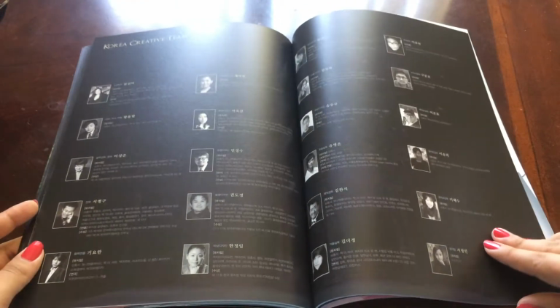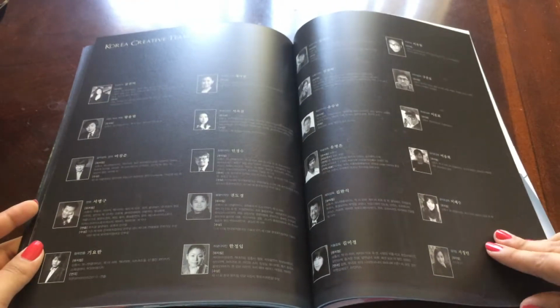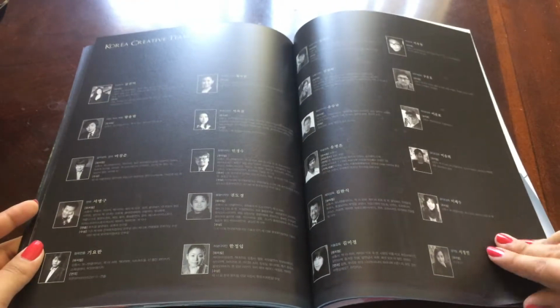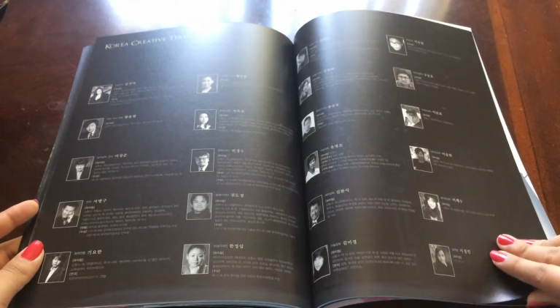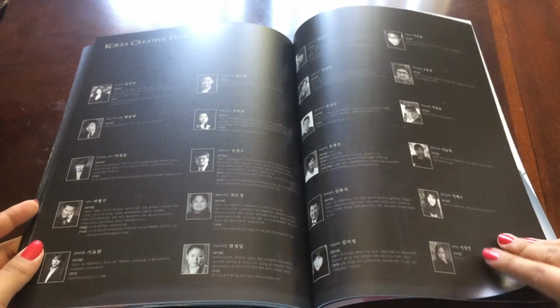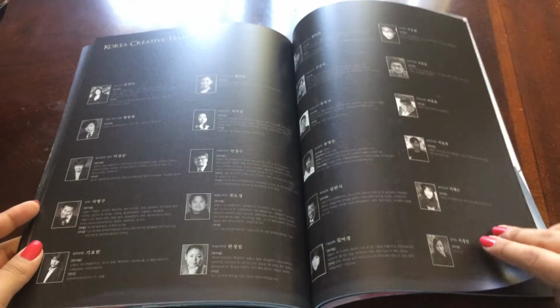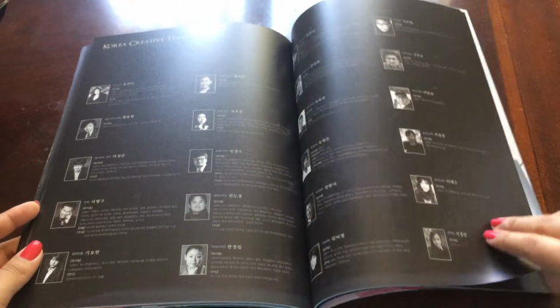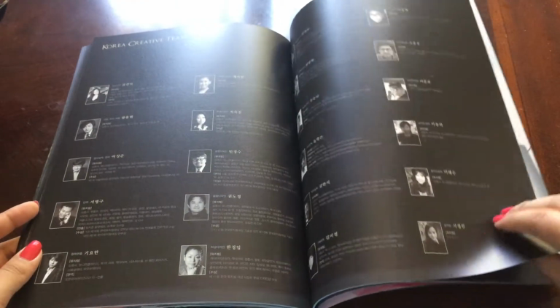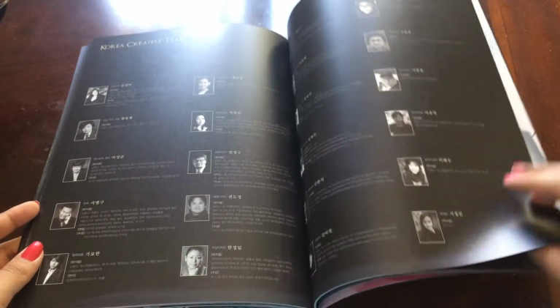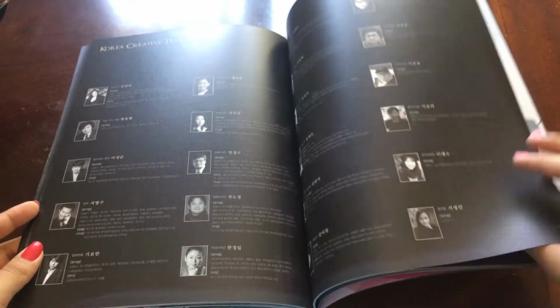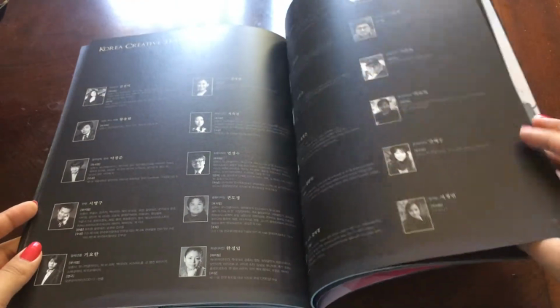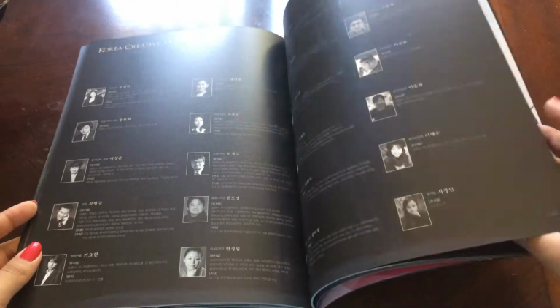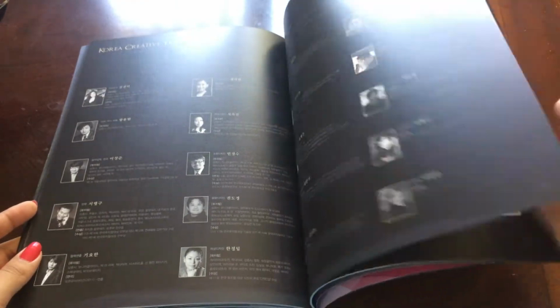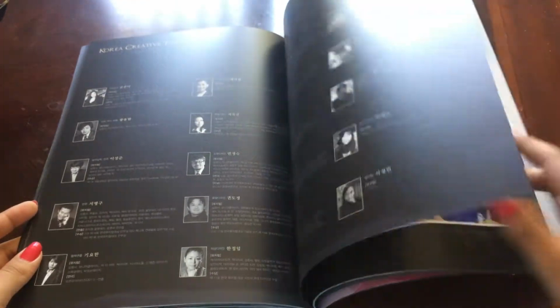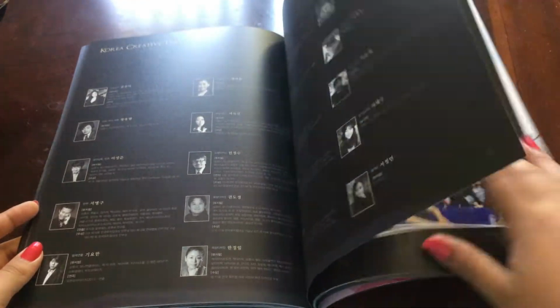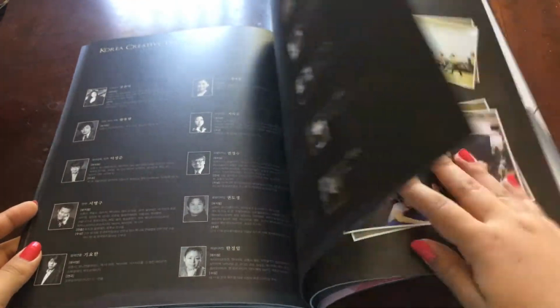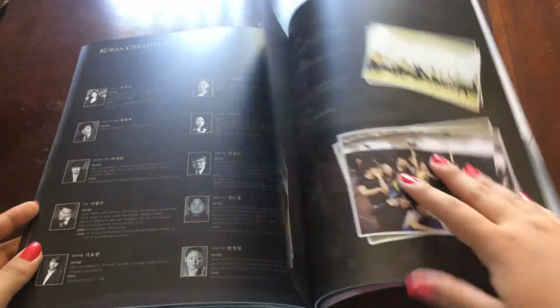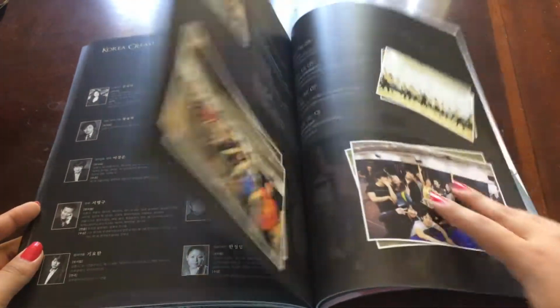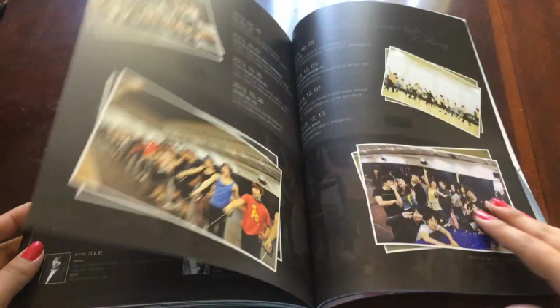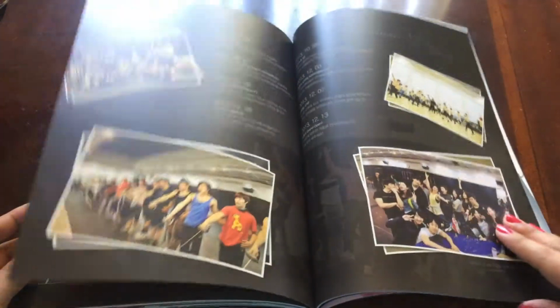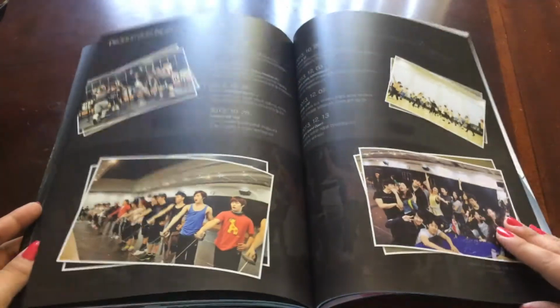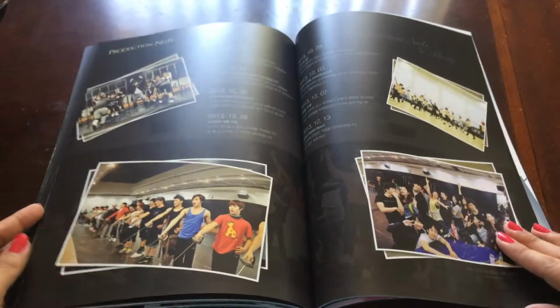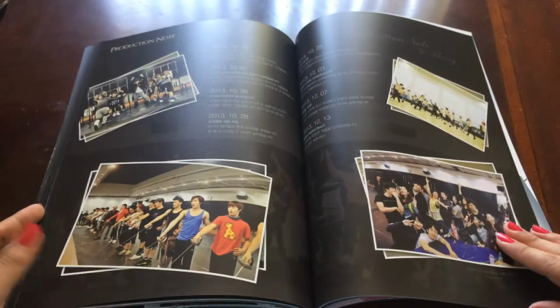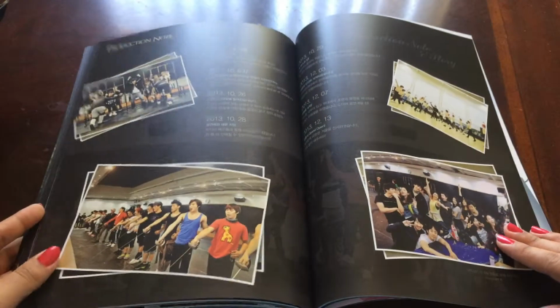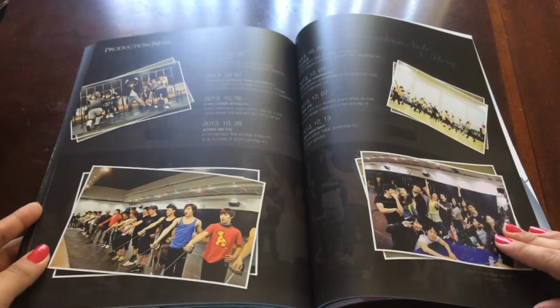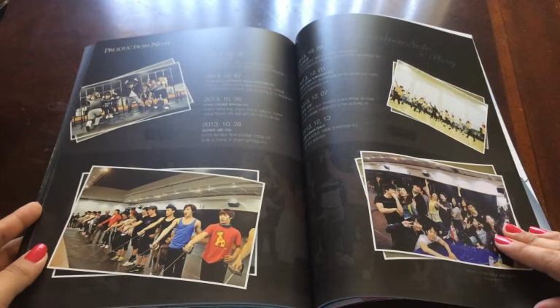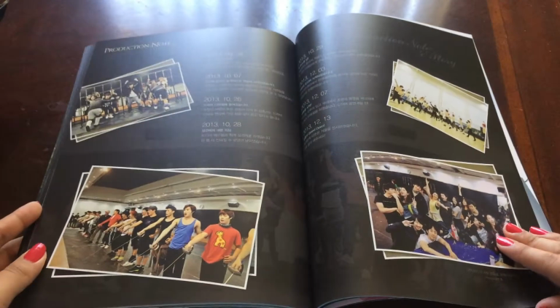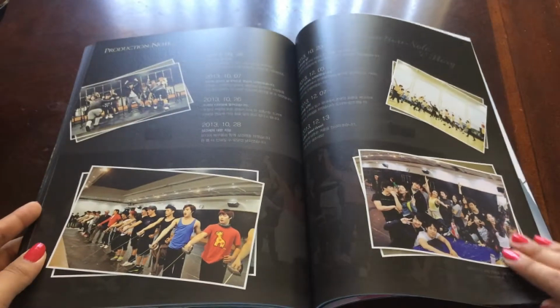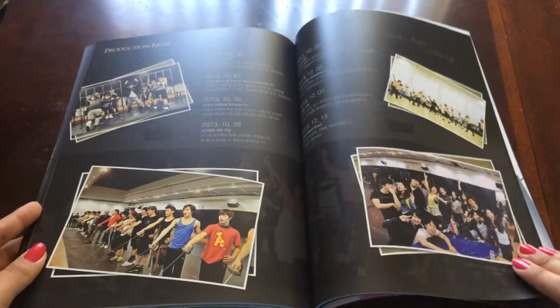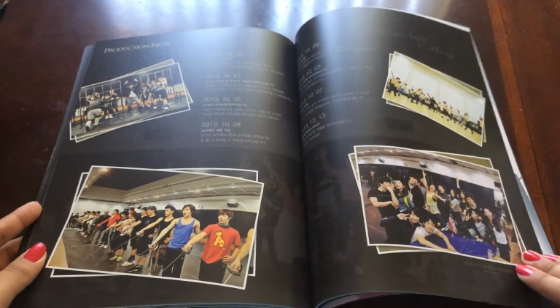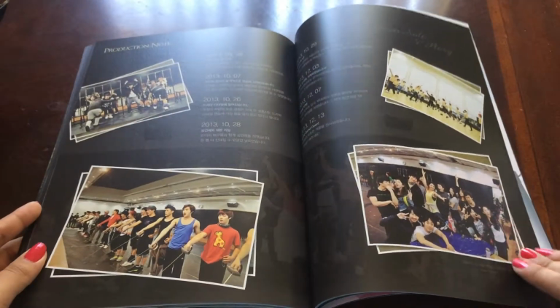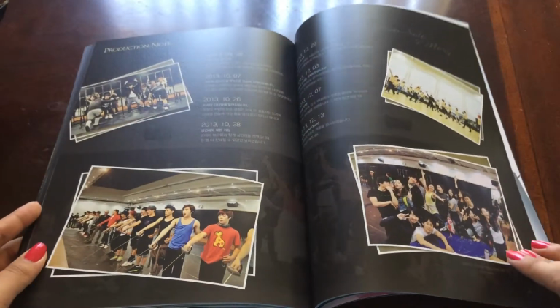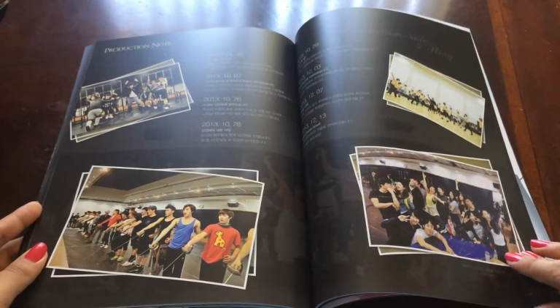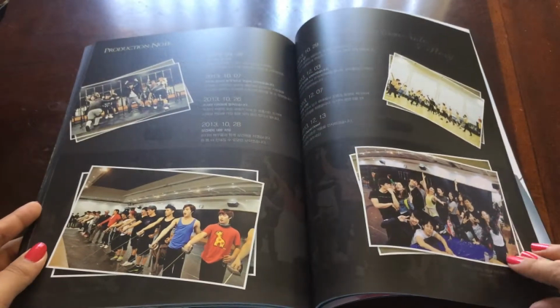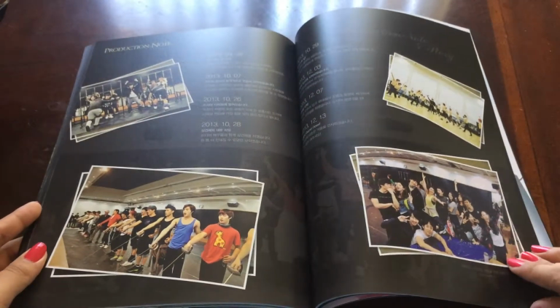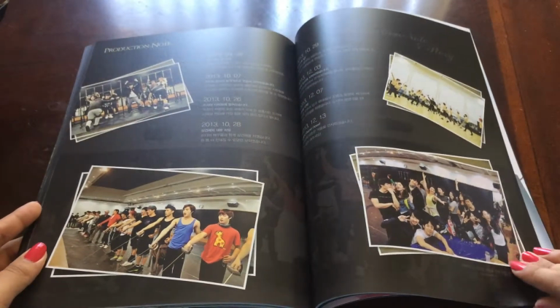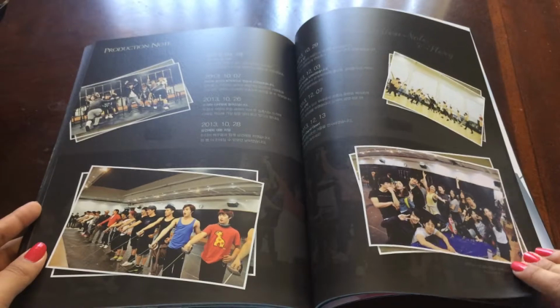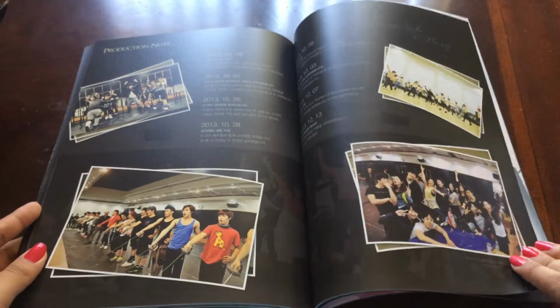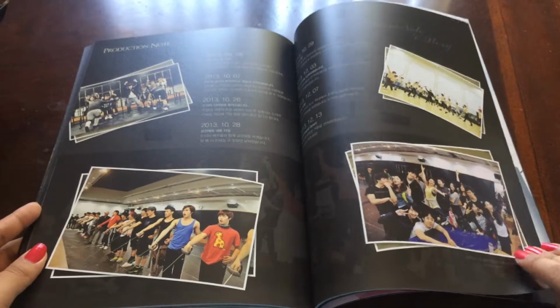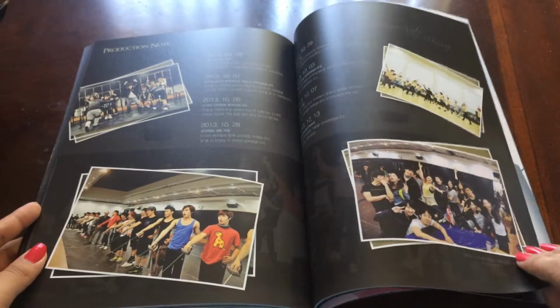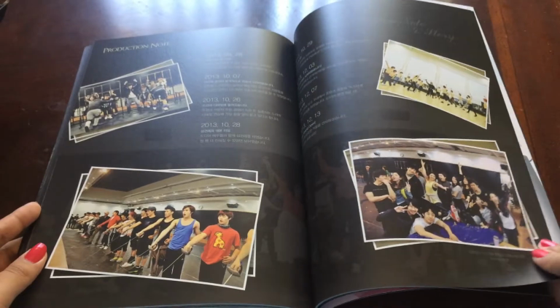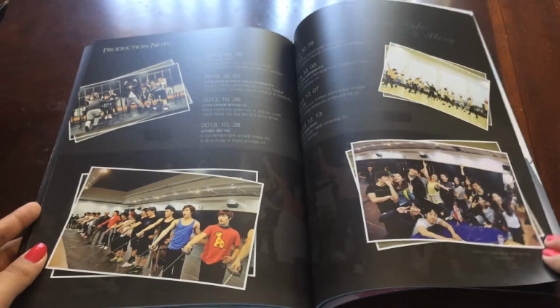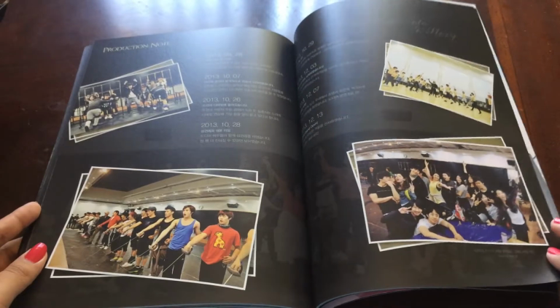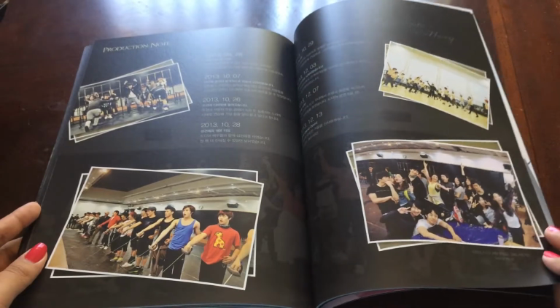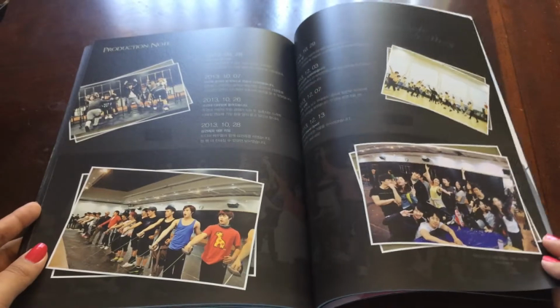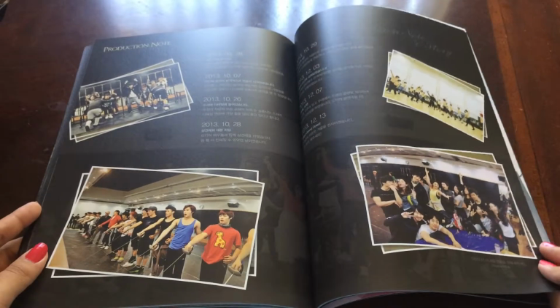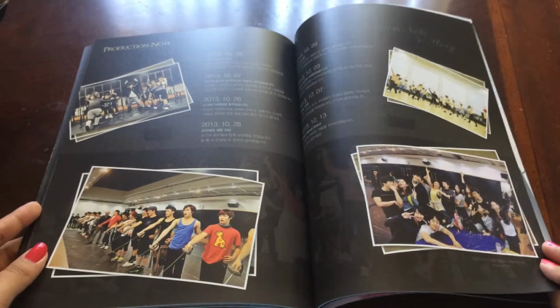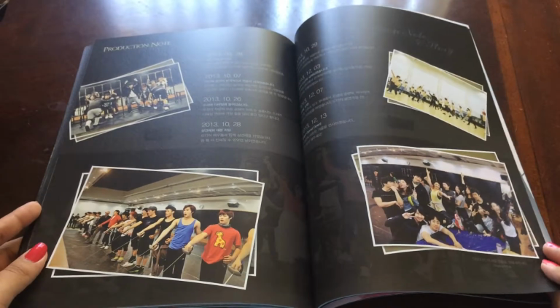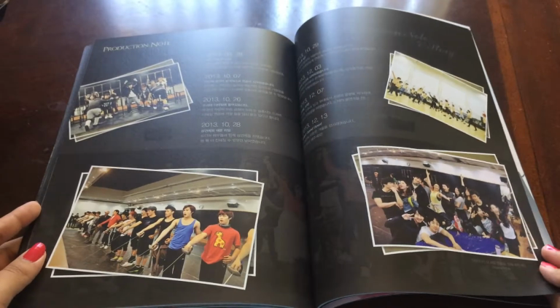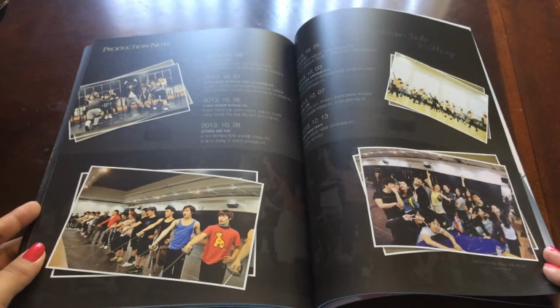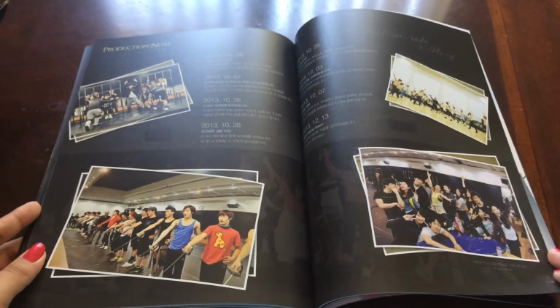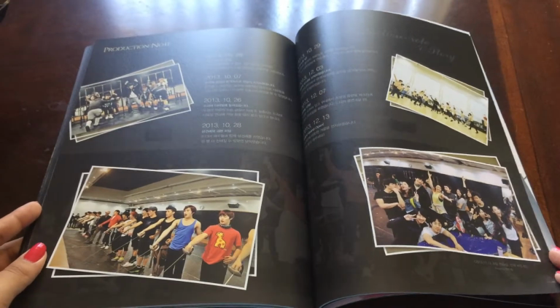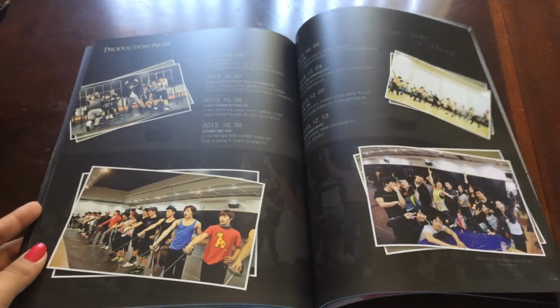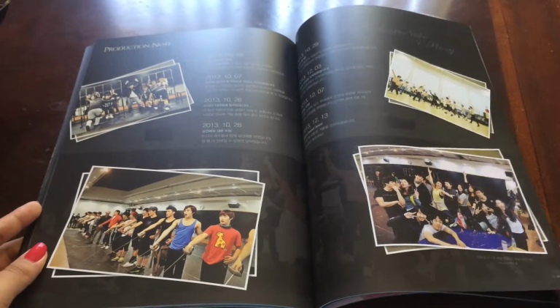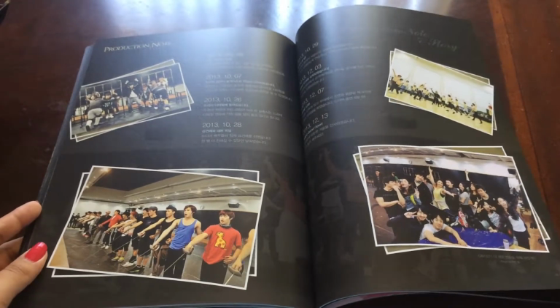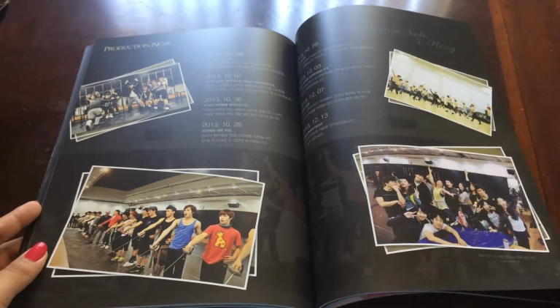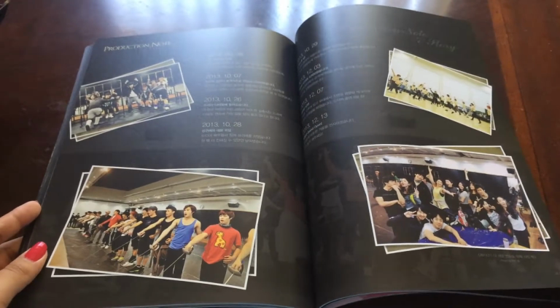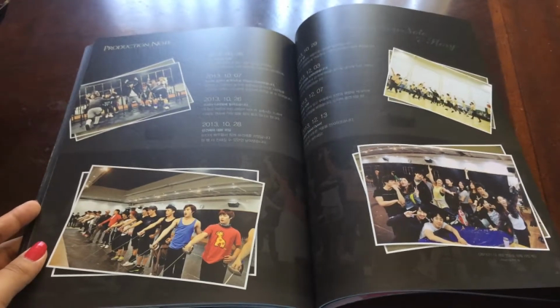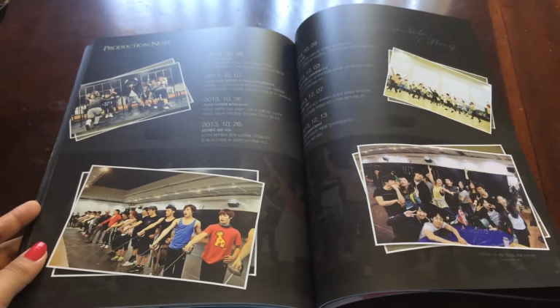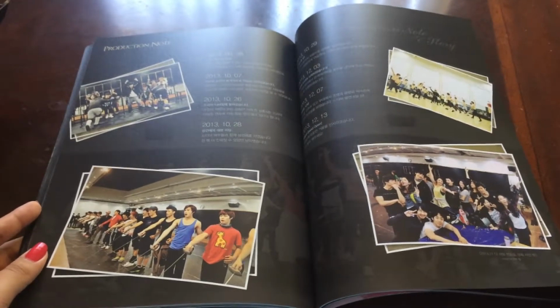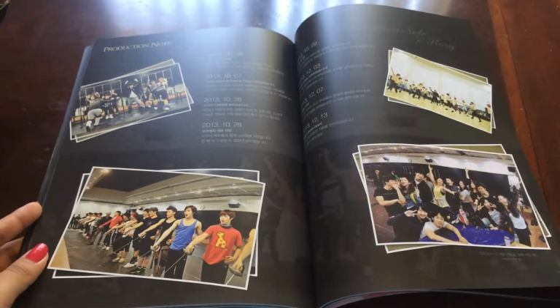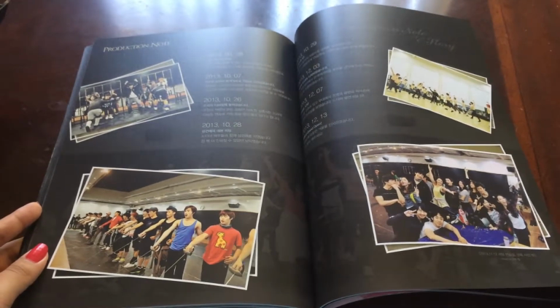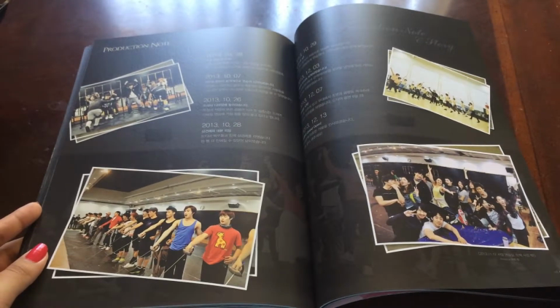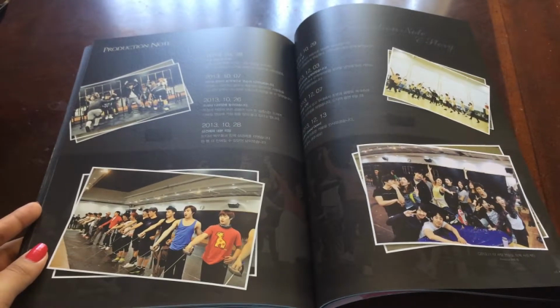So the Korea creative team. The production note, and here you can see some shots of them practicing.